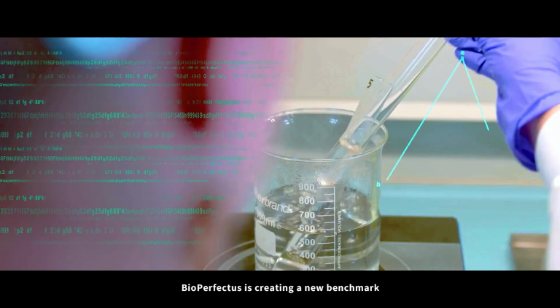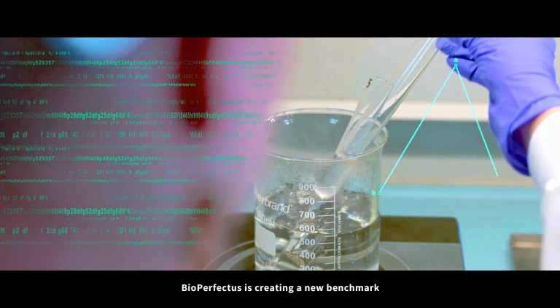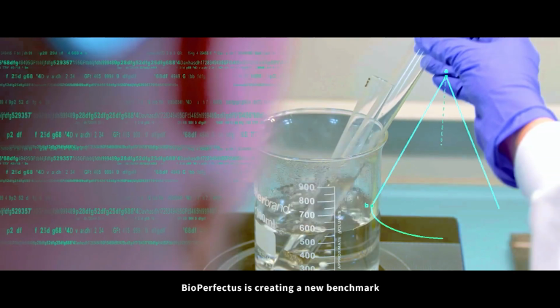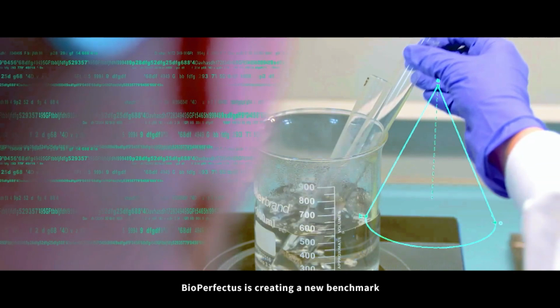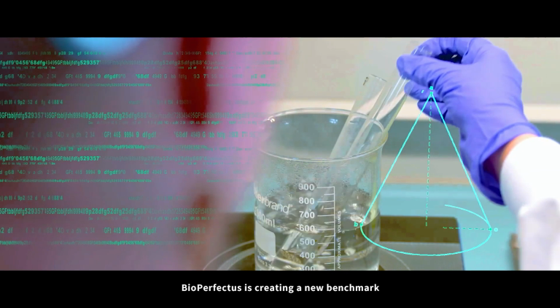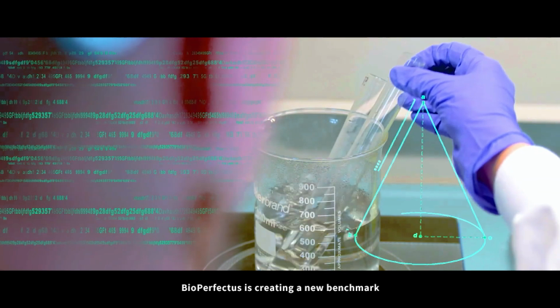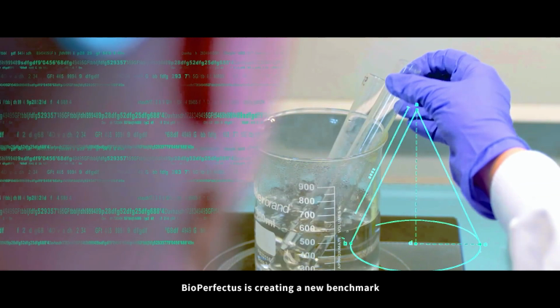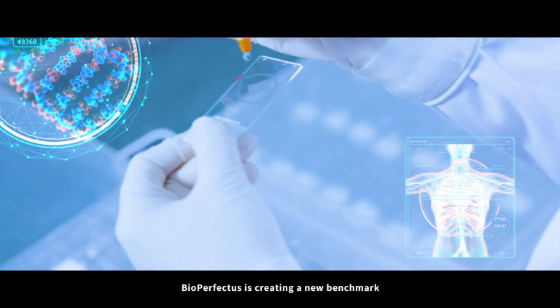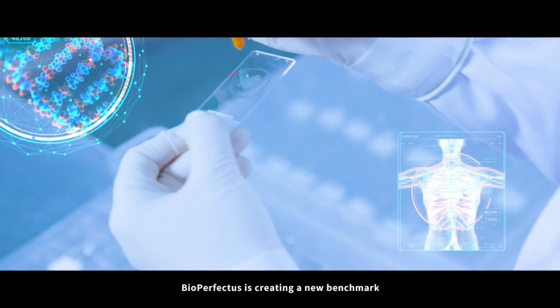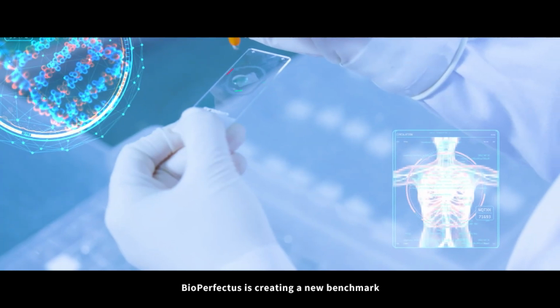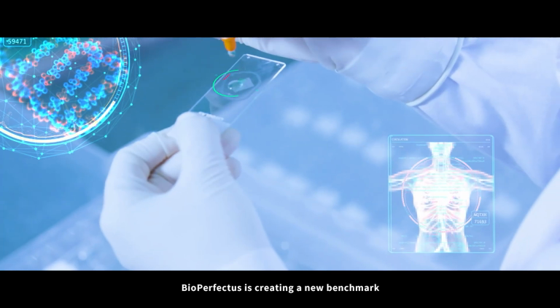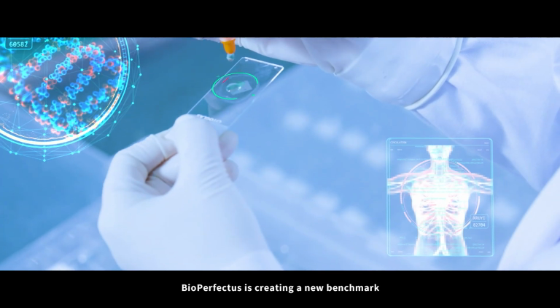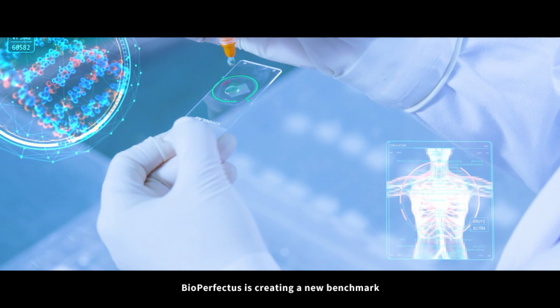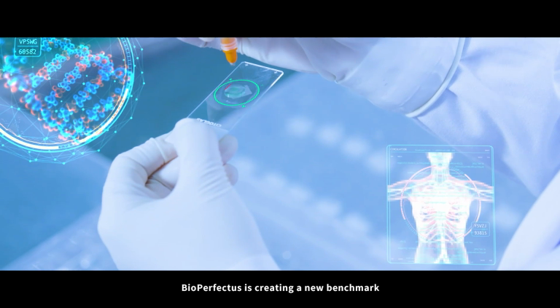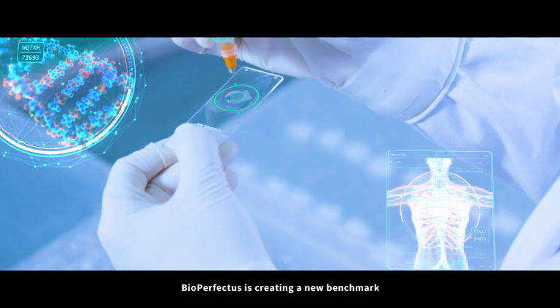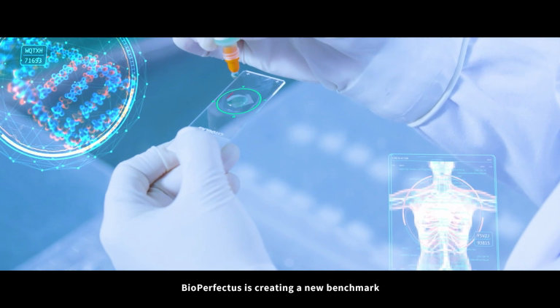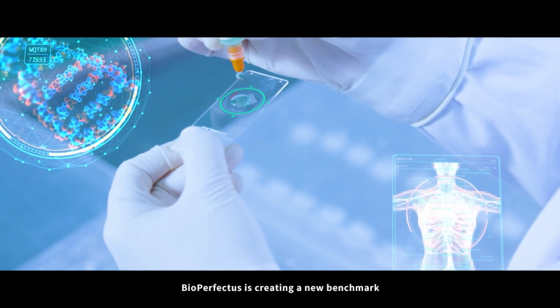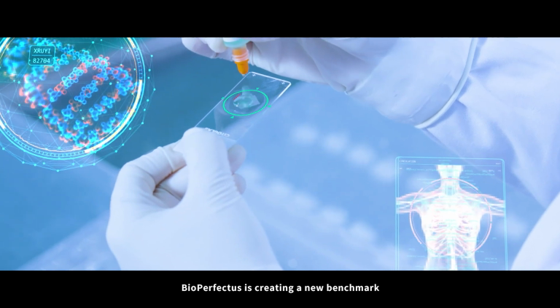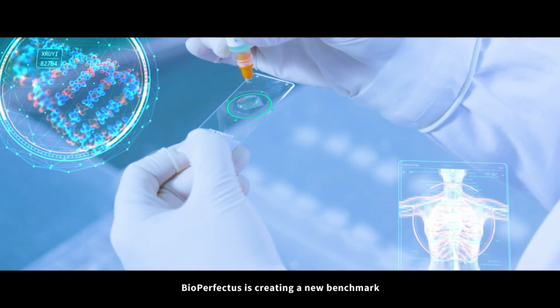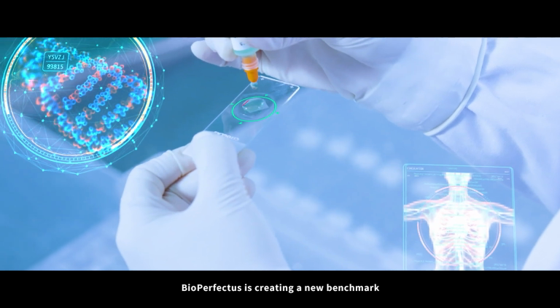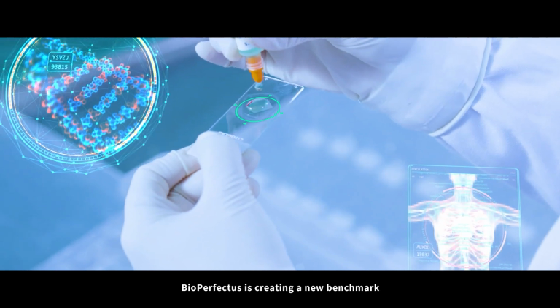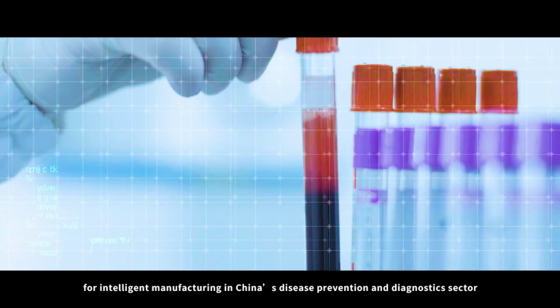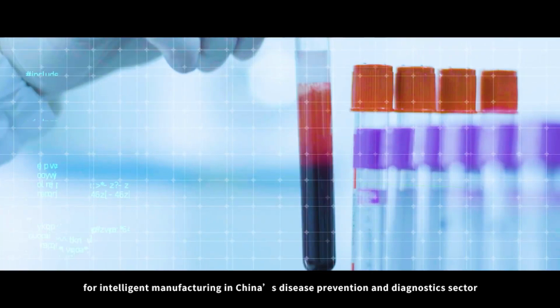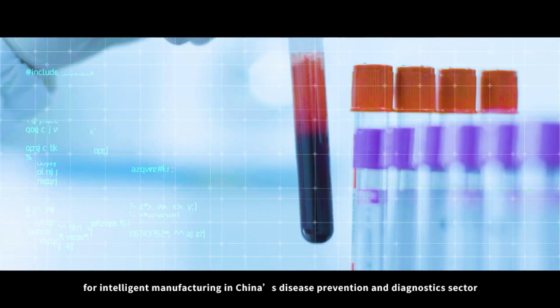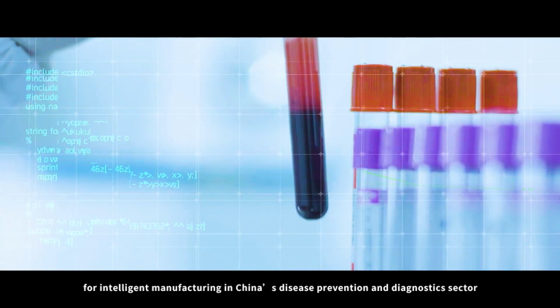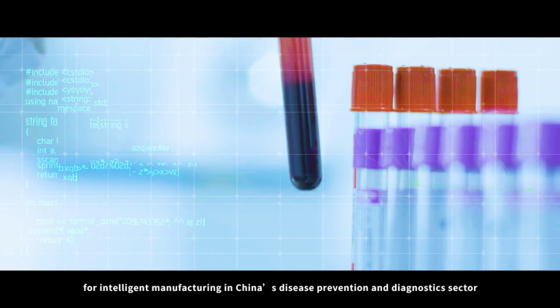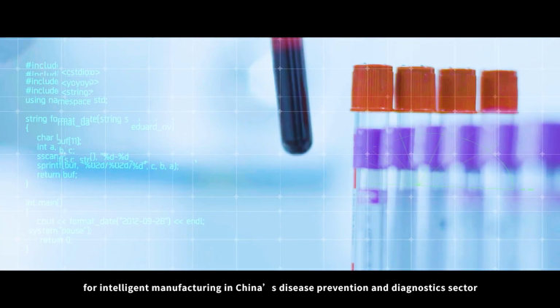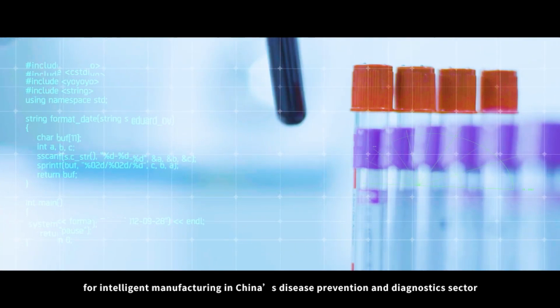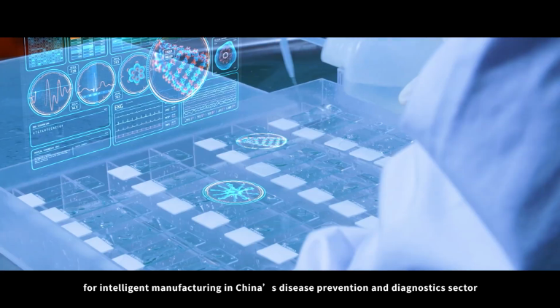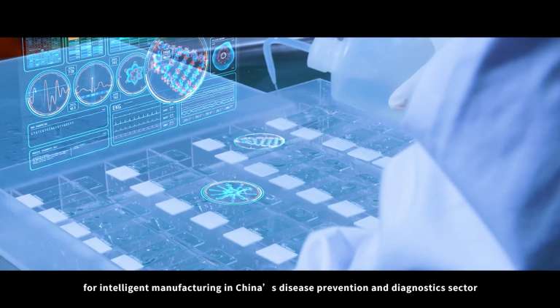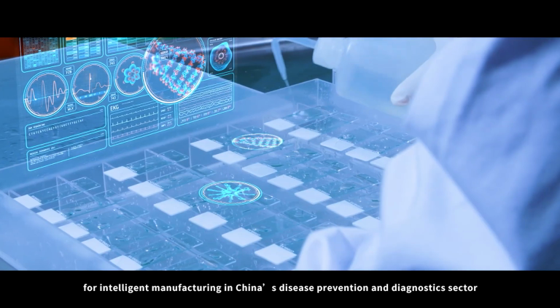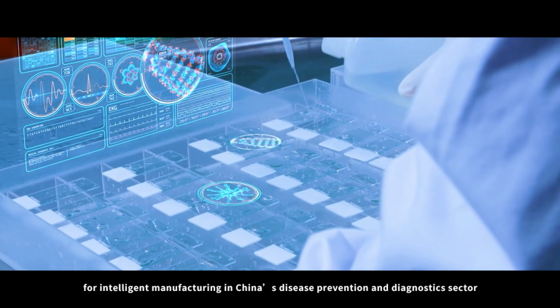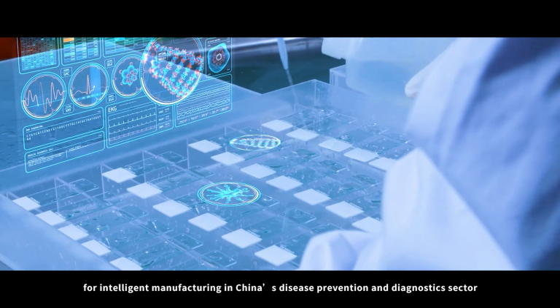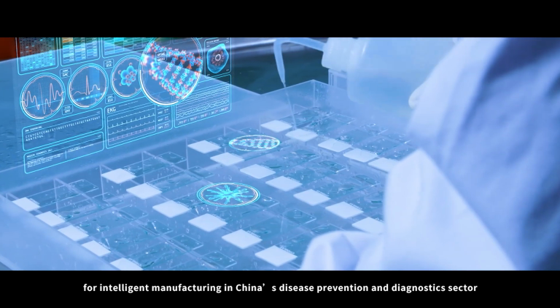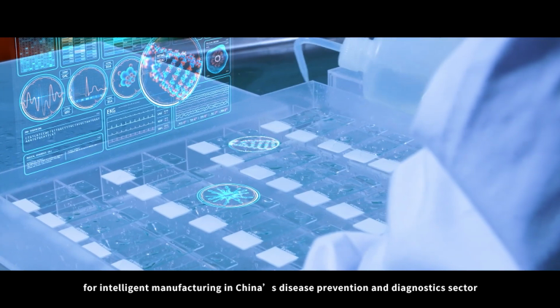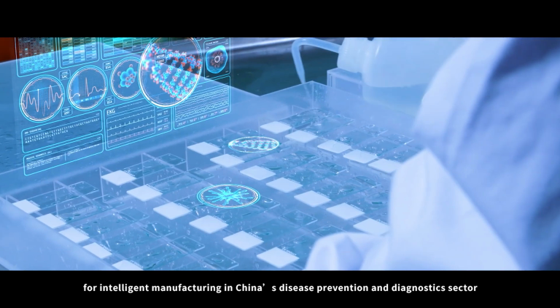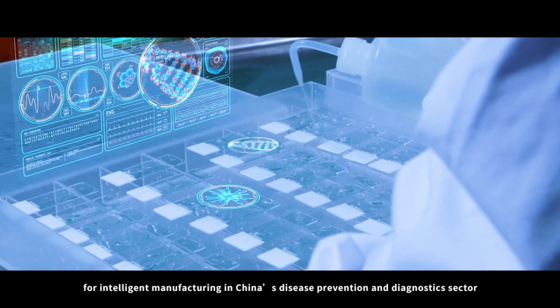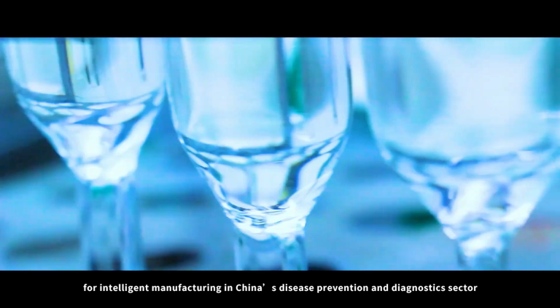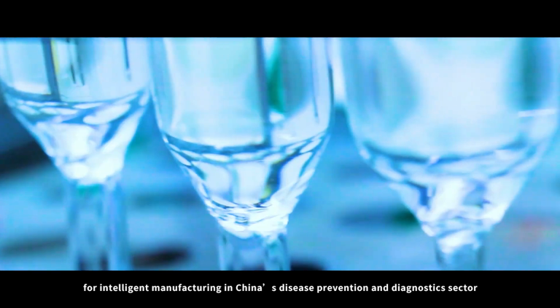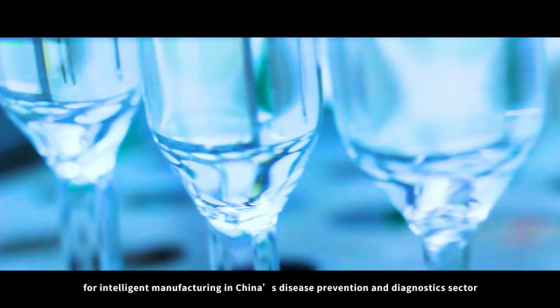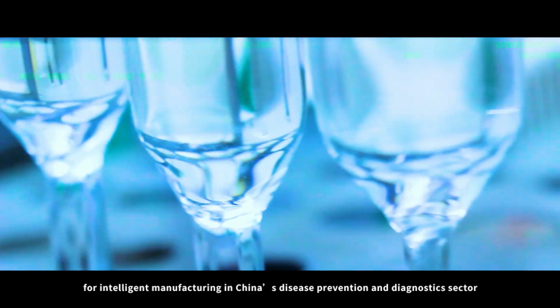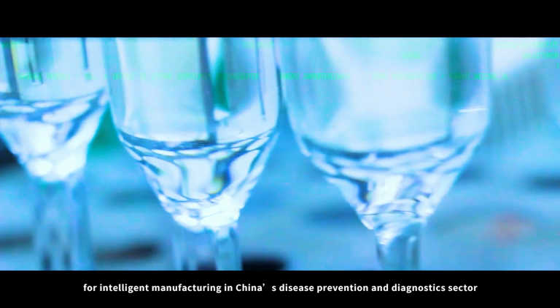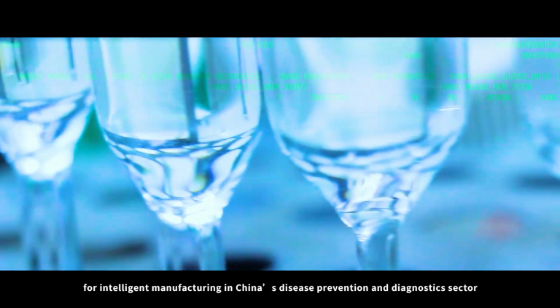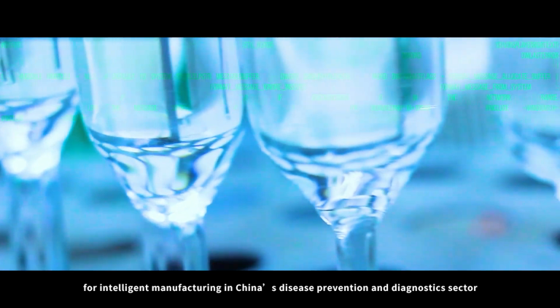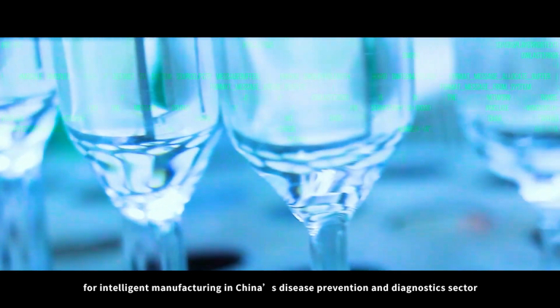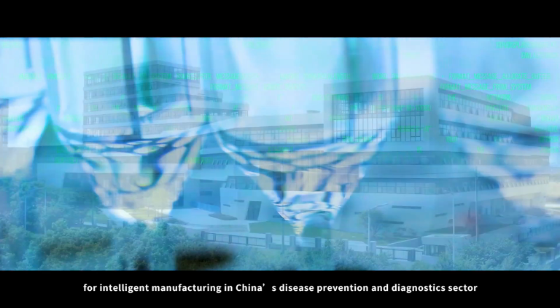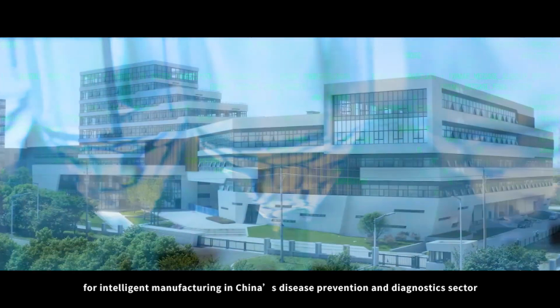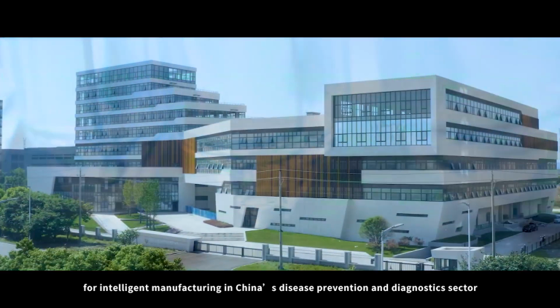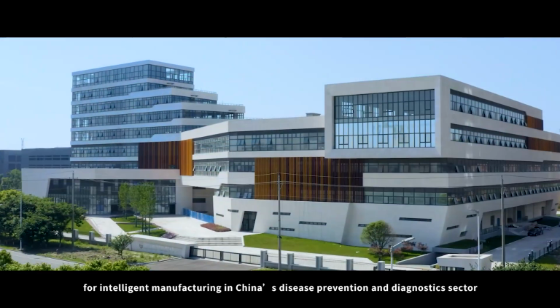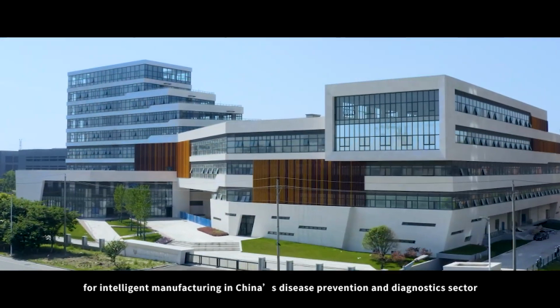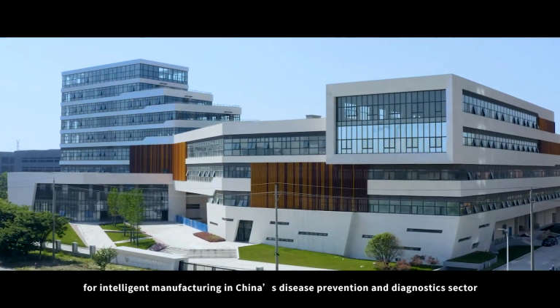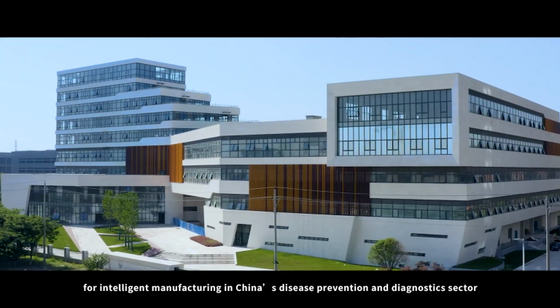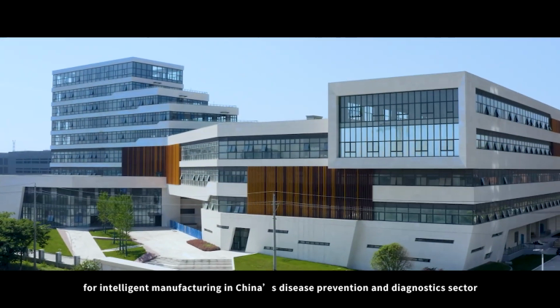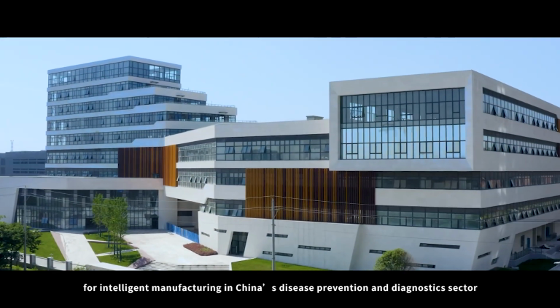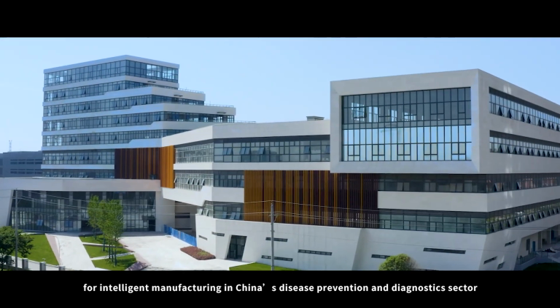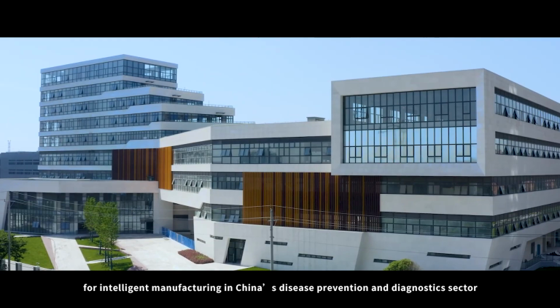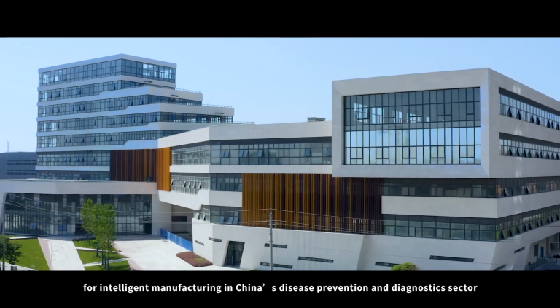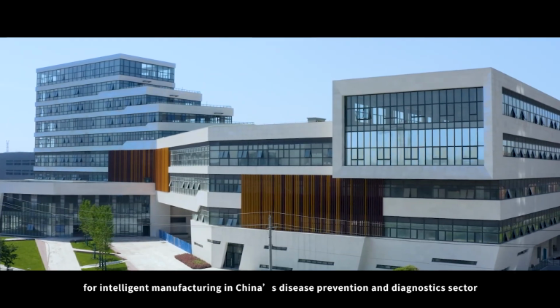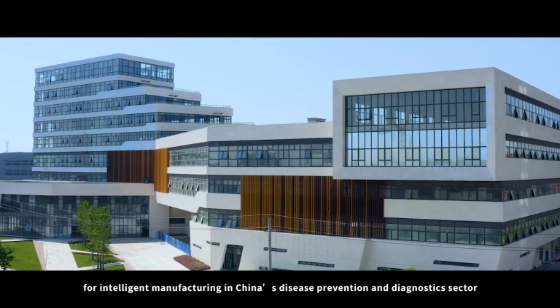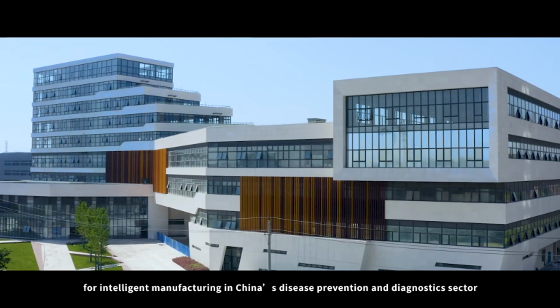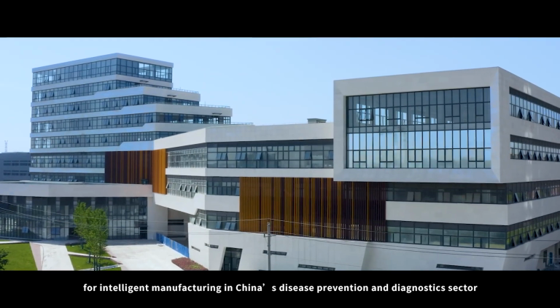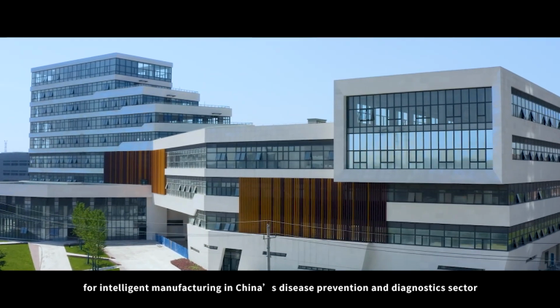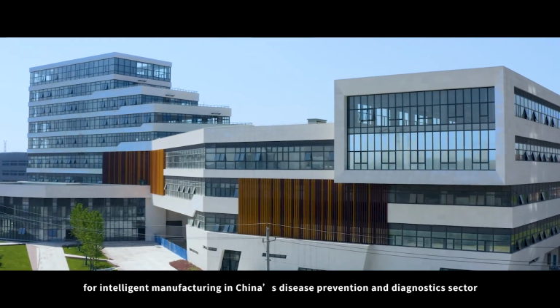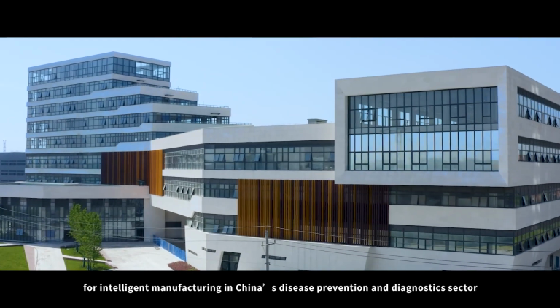BioPerfectus is creating a new benchmark for intelligent manufacturing in China's disease prevention and diagnostic sector.